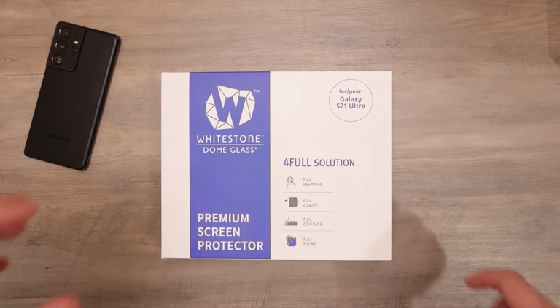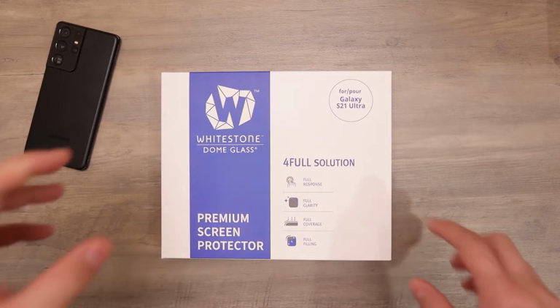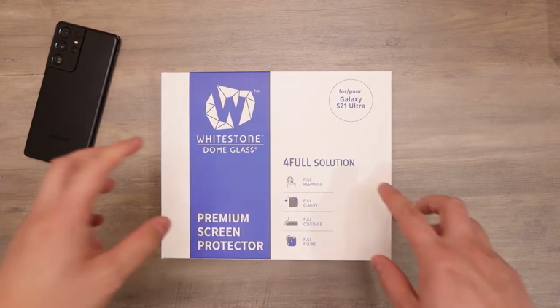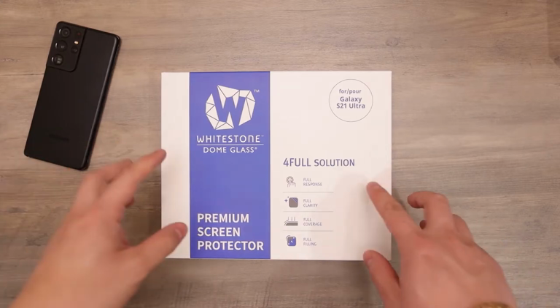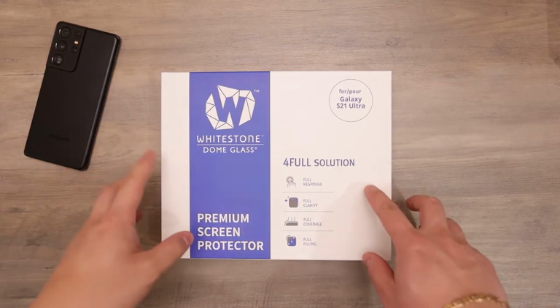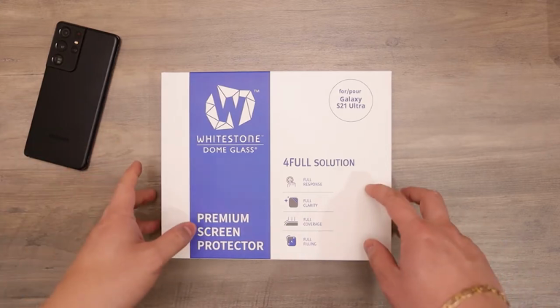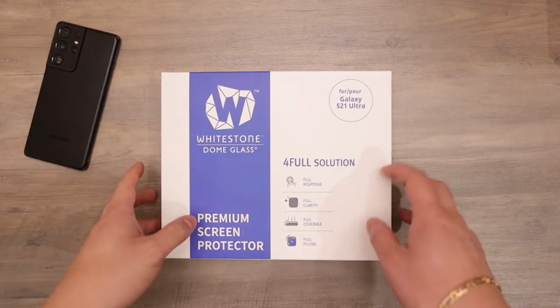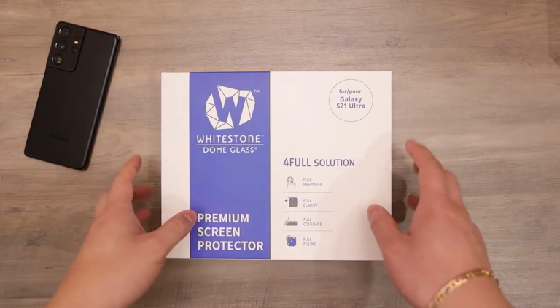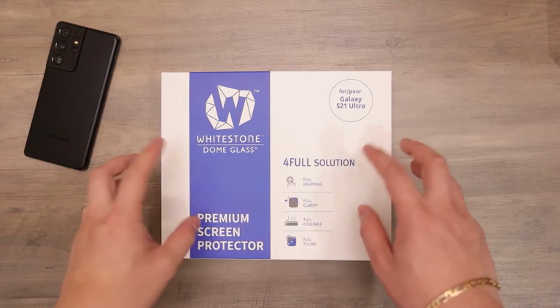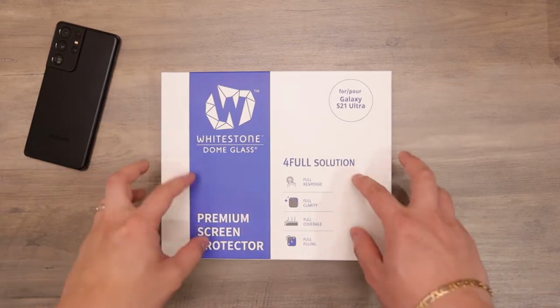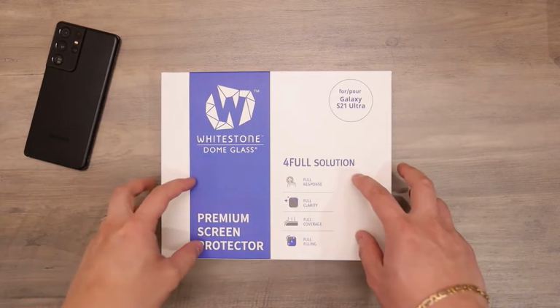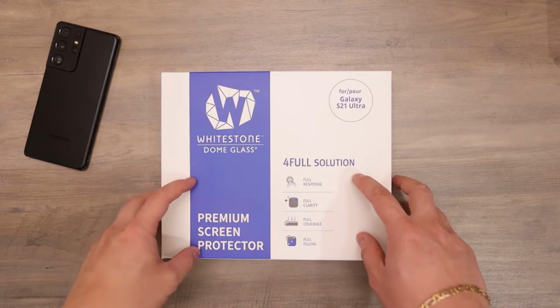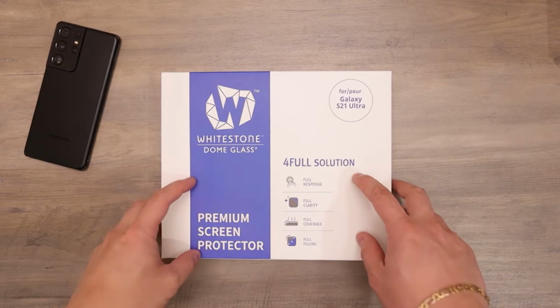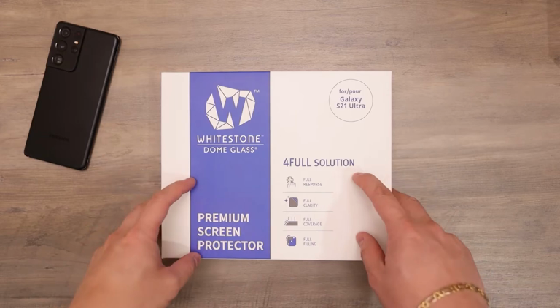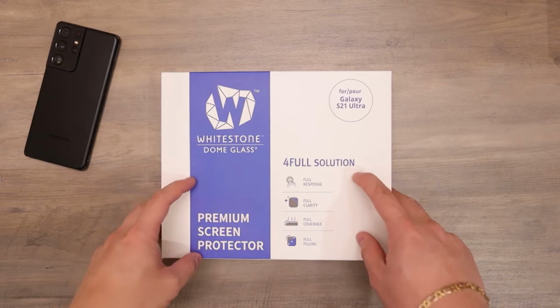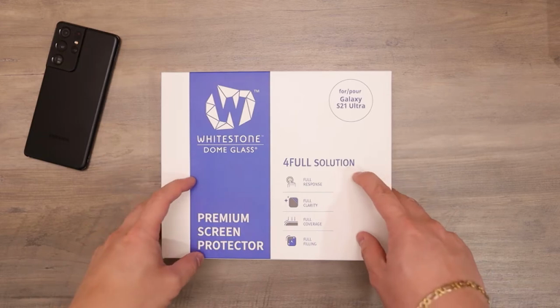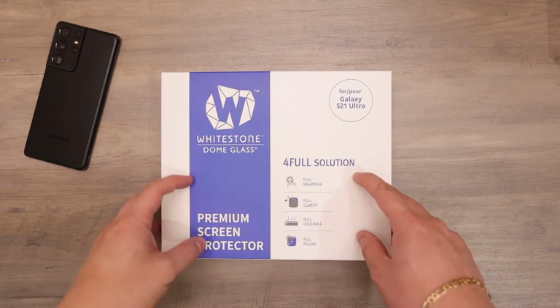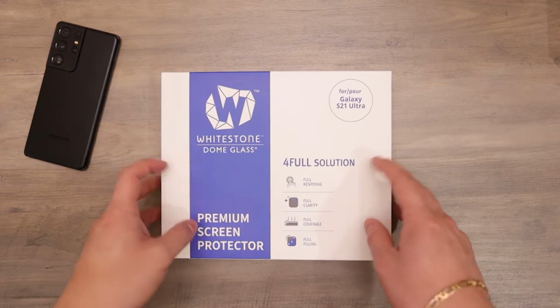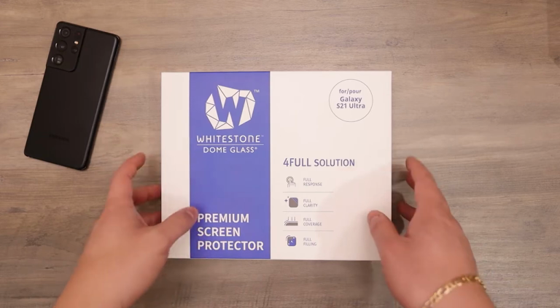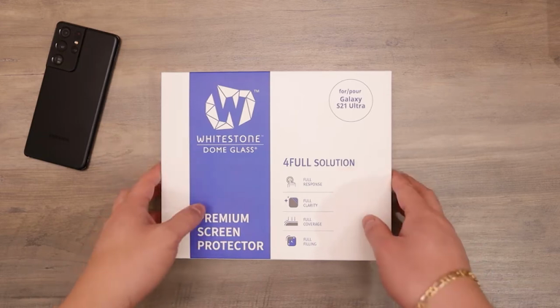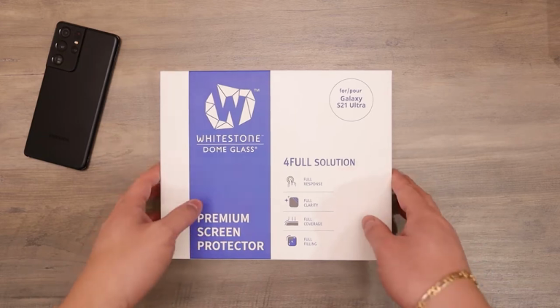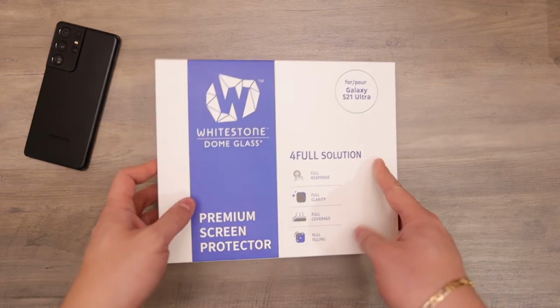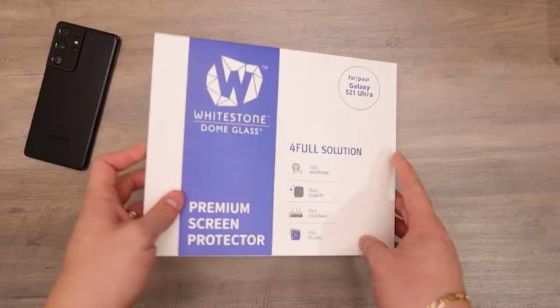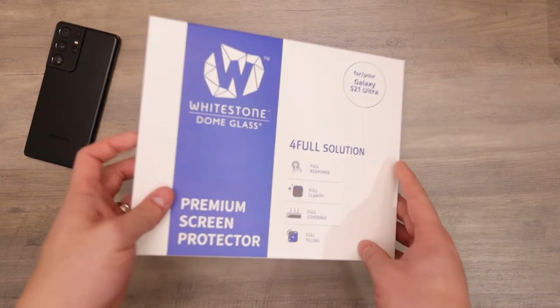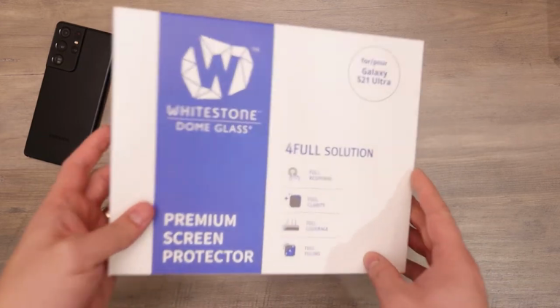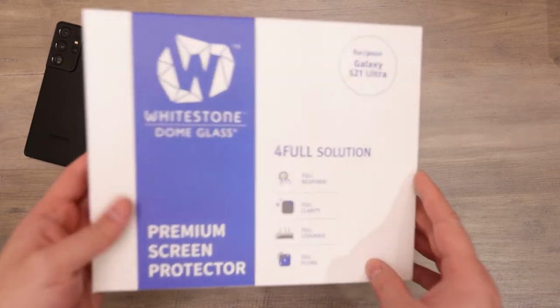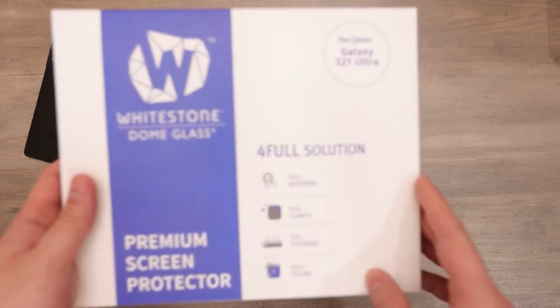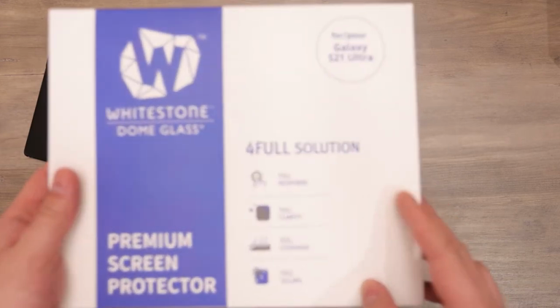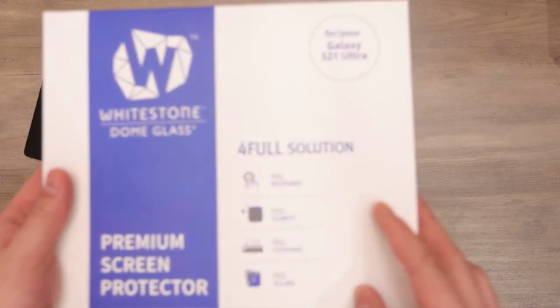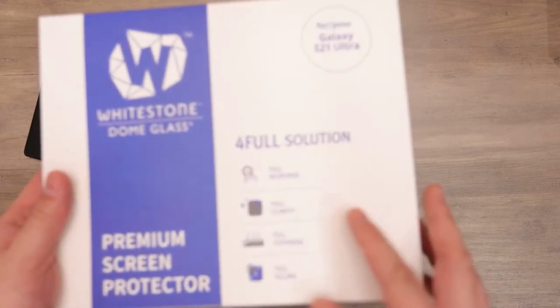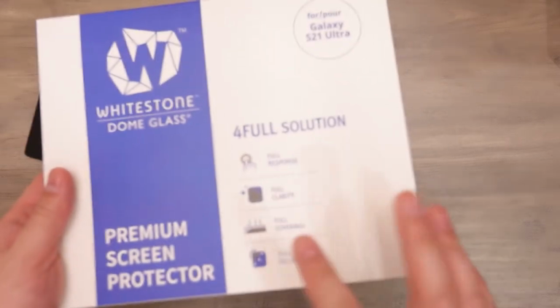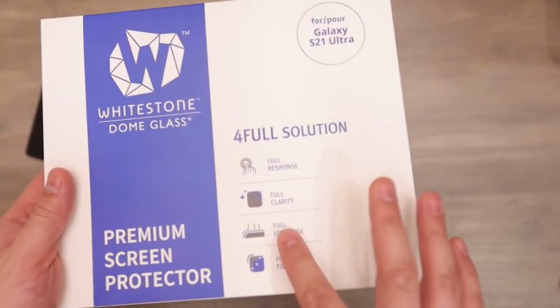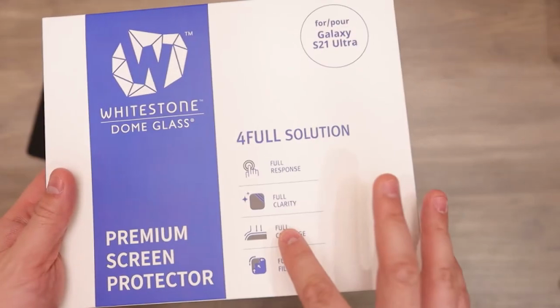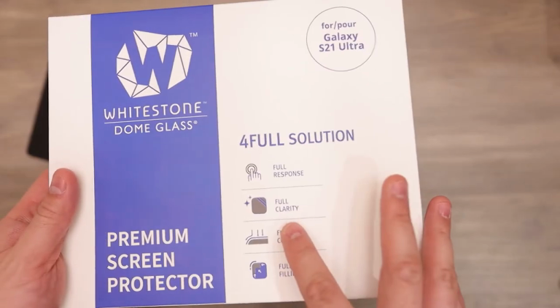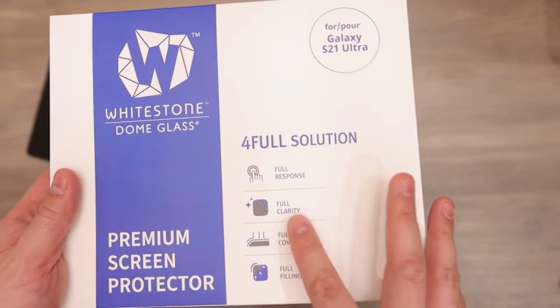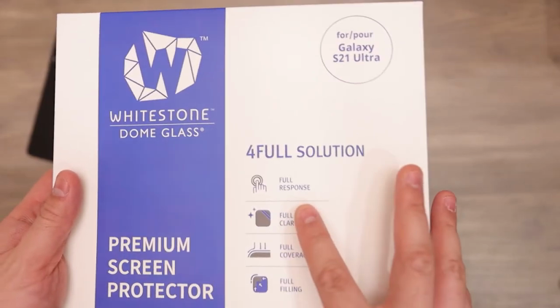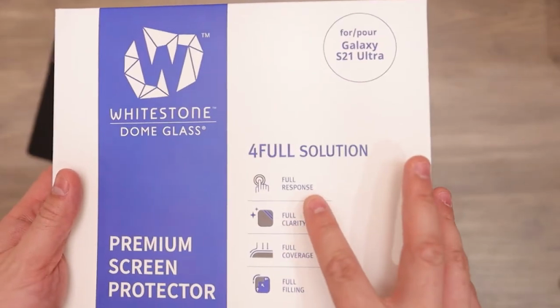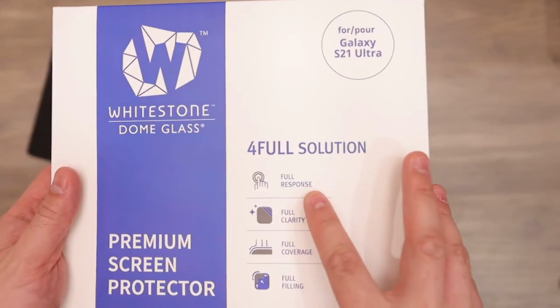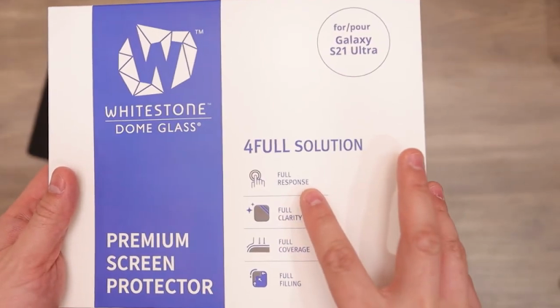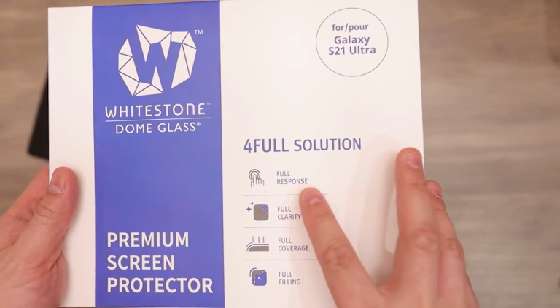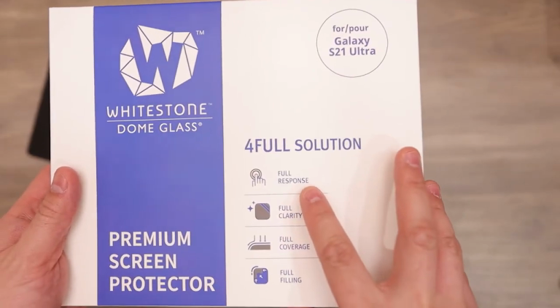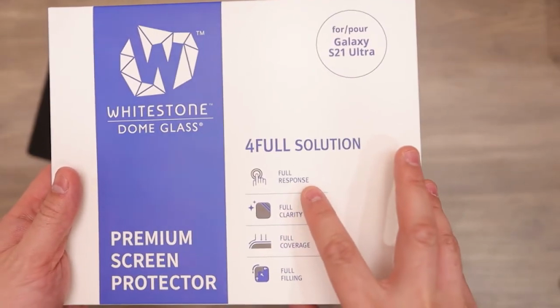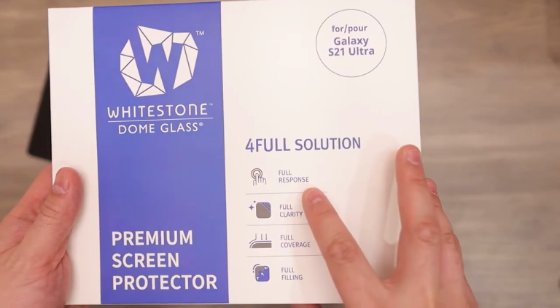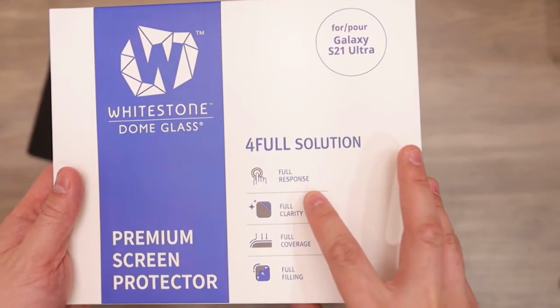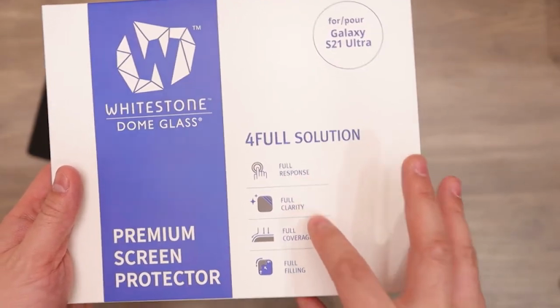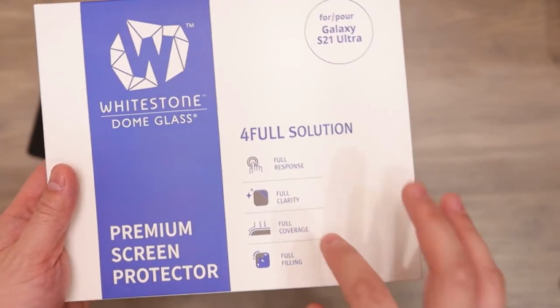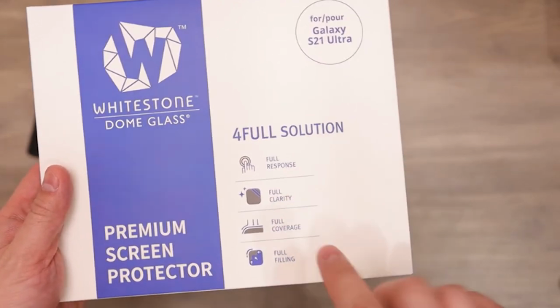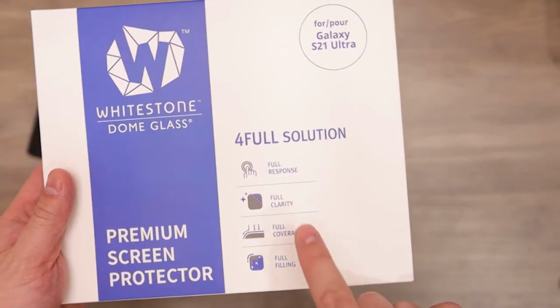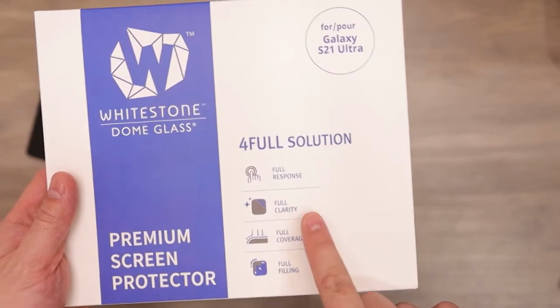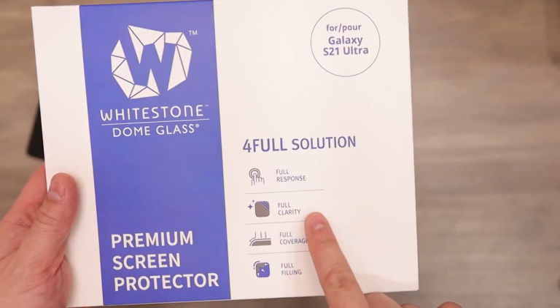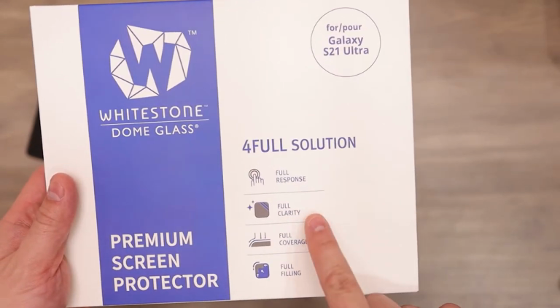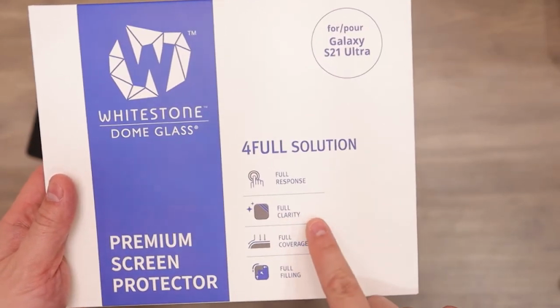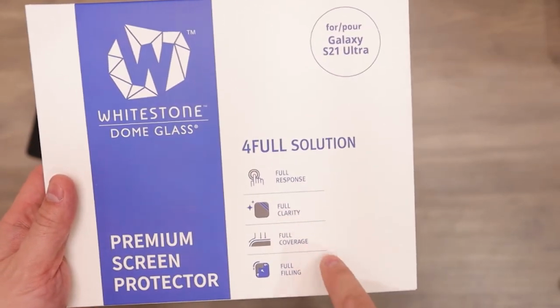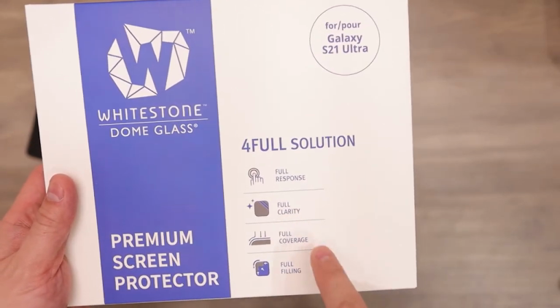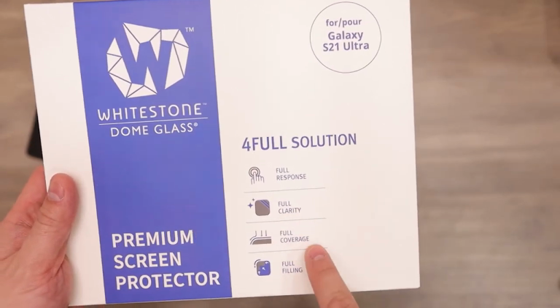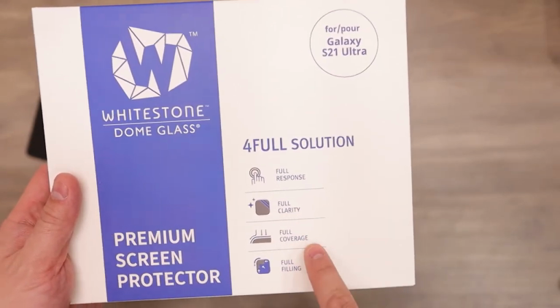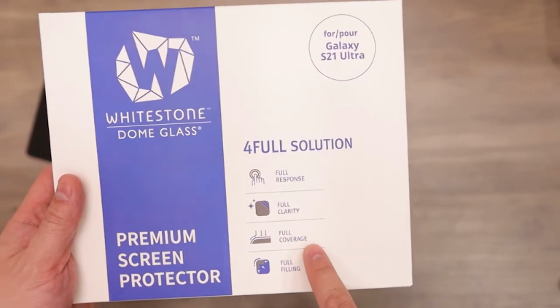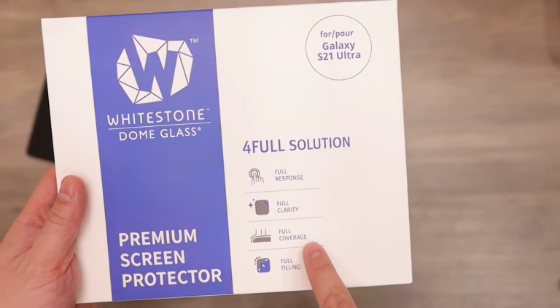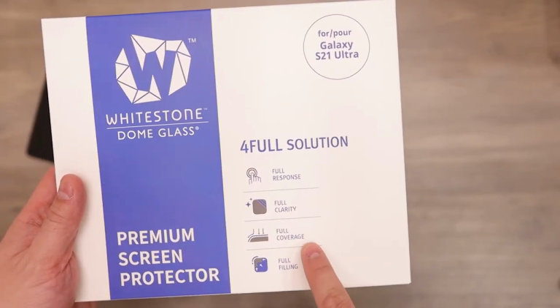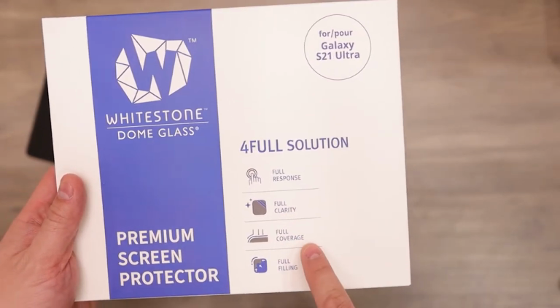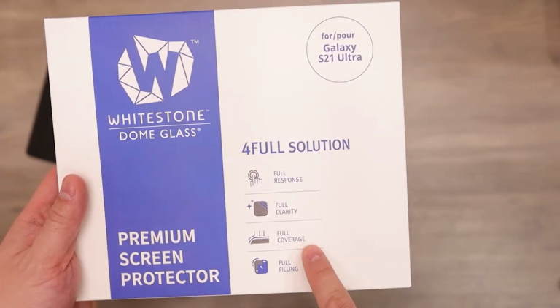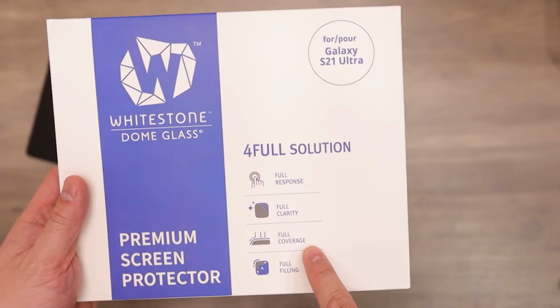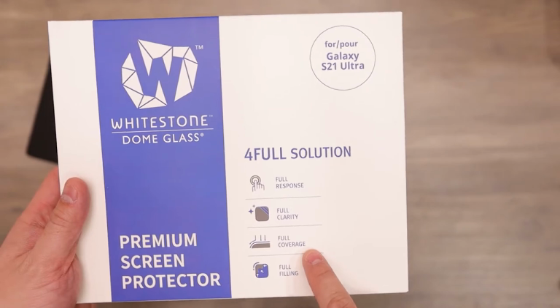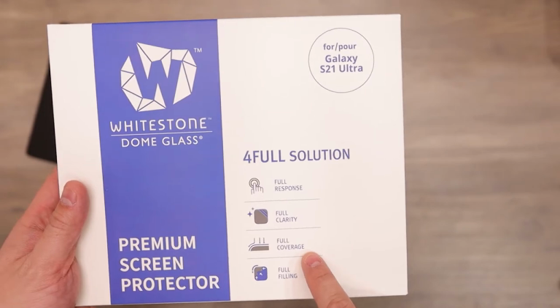So this is a tempered glass, so you have full response, full clarity, and full coverage.